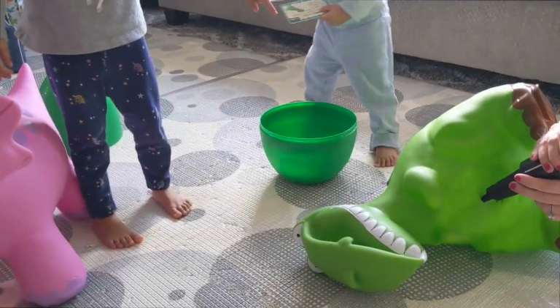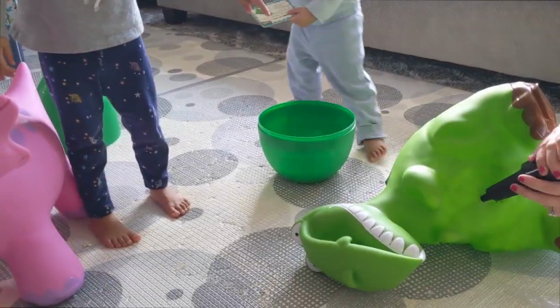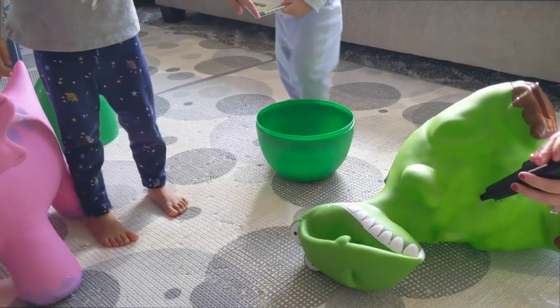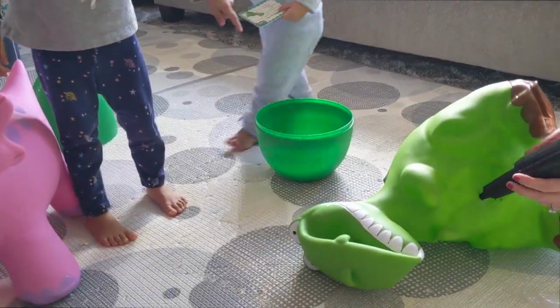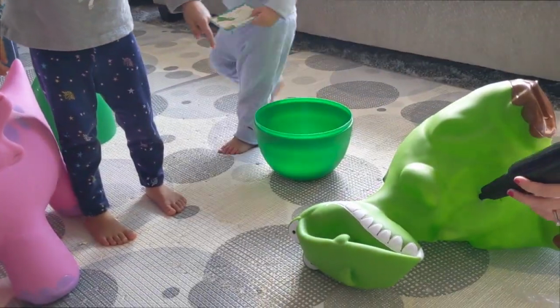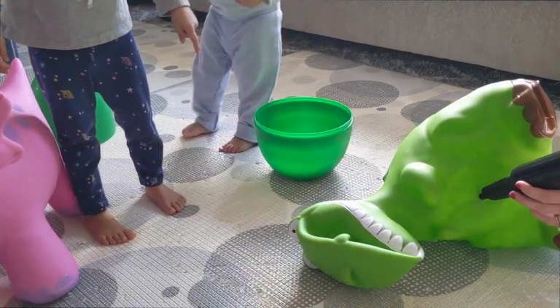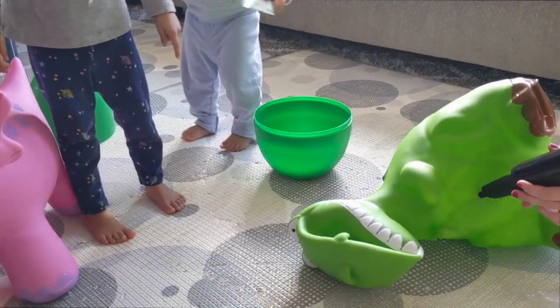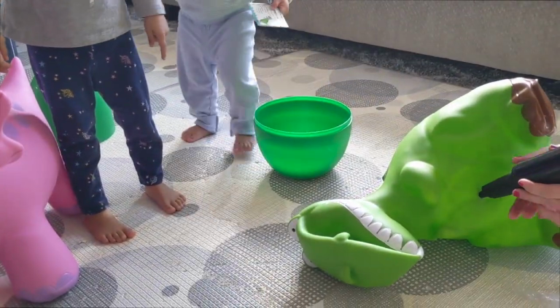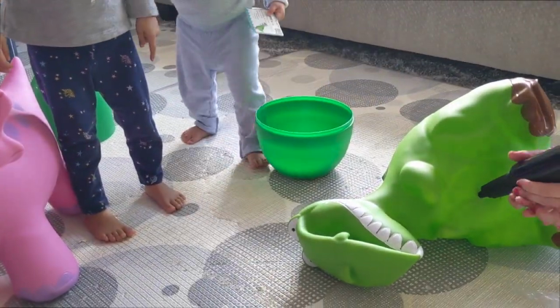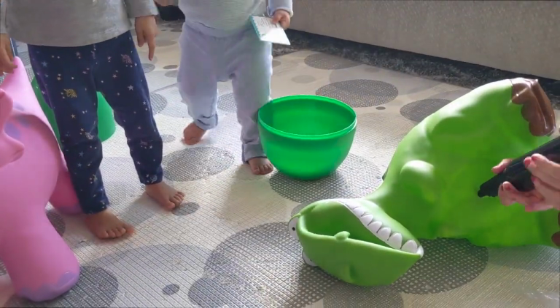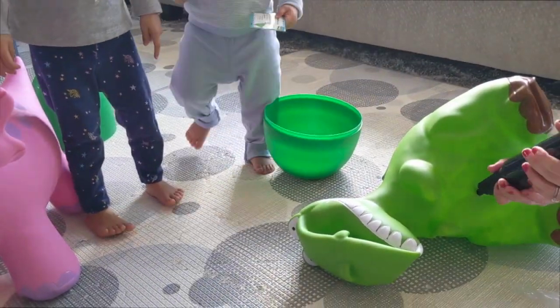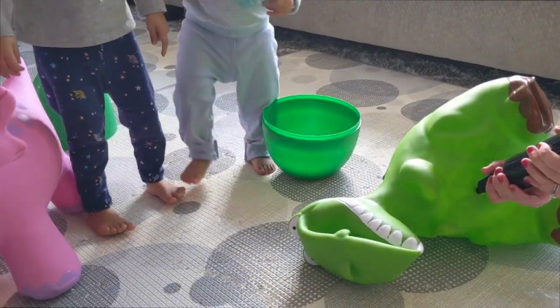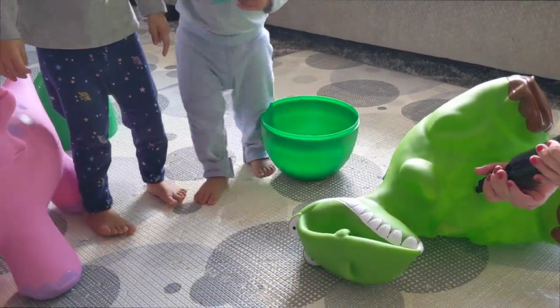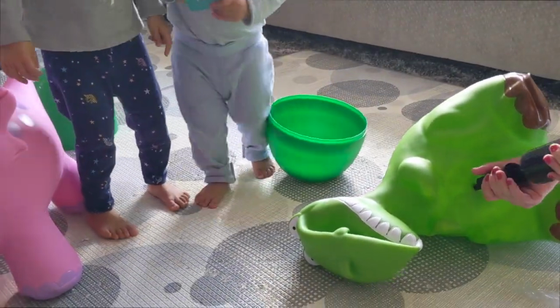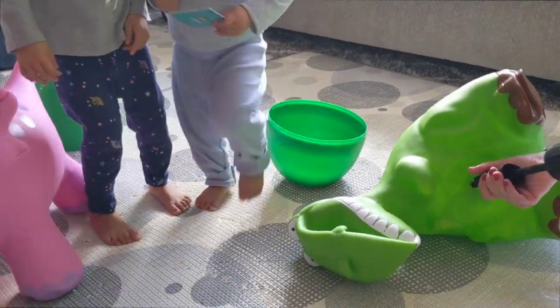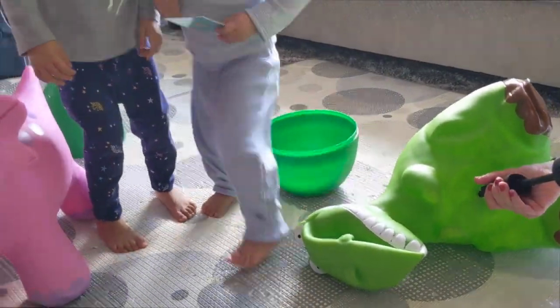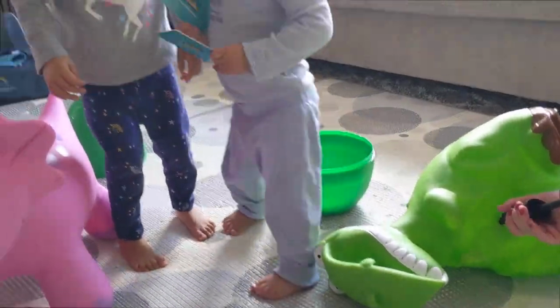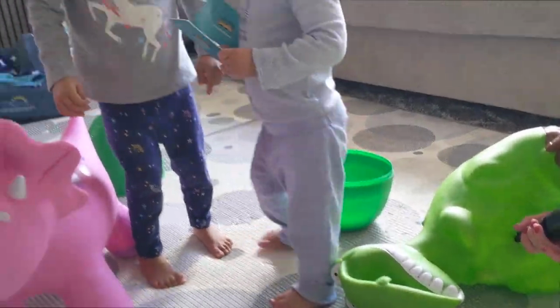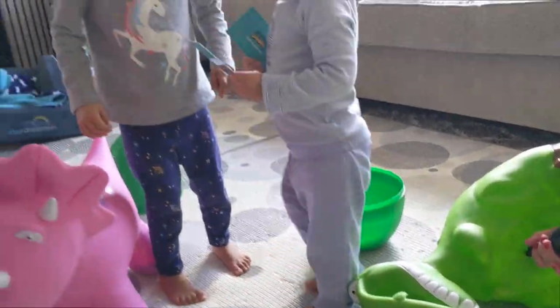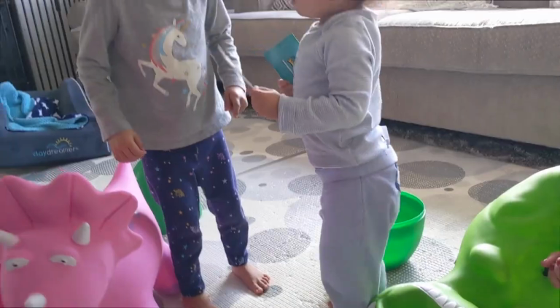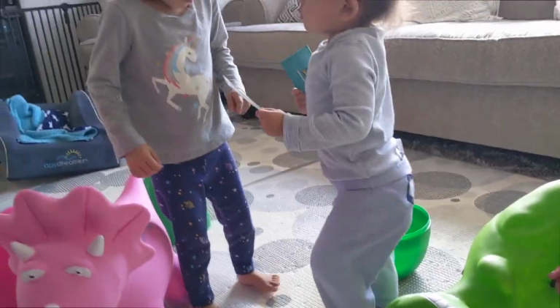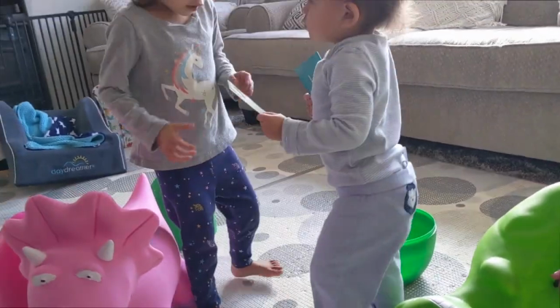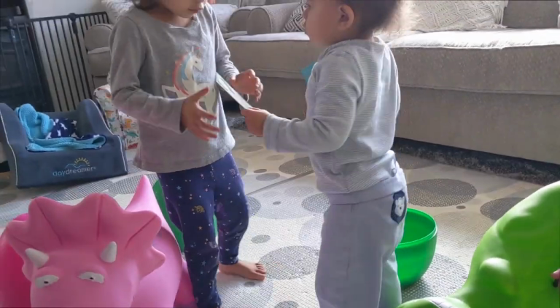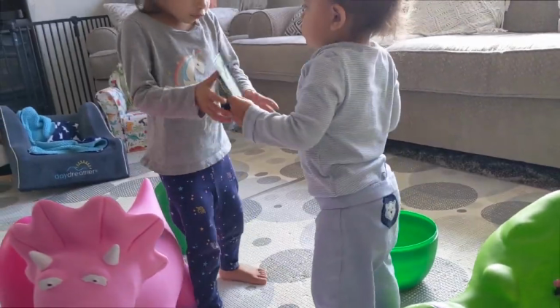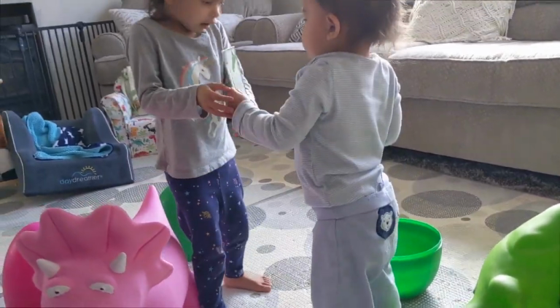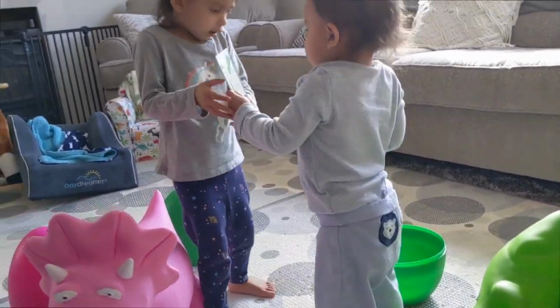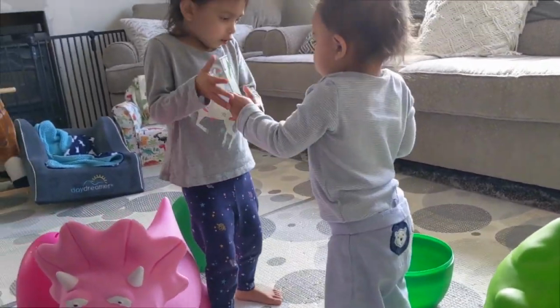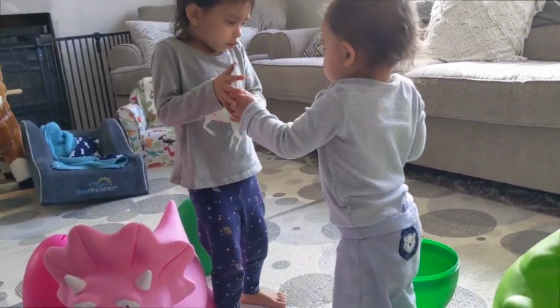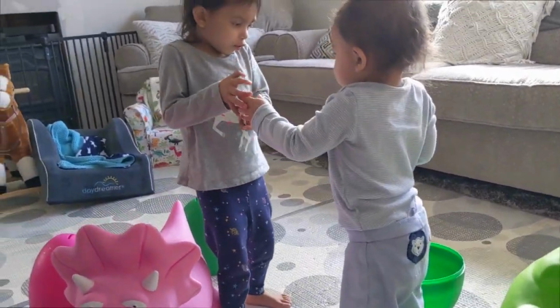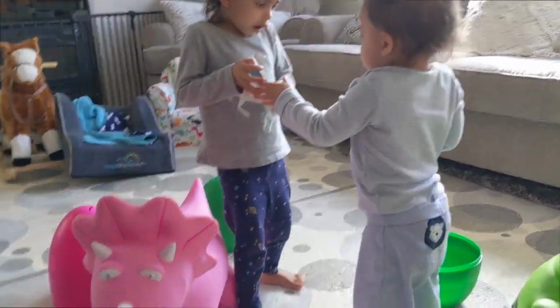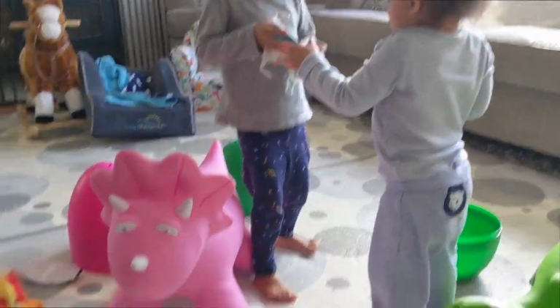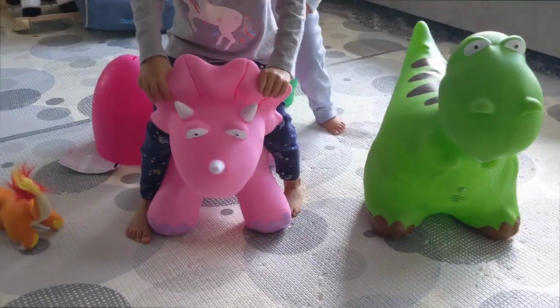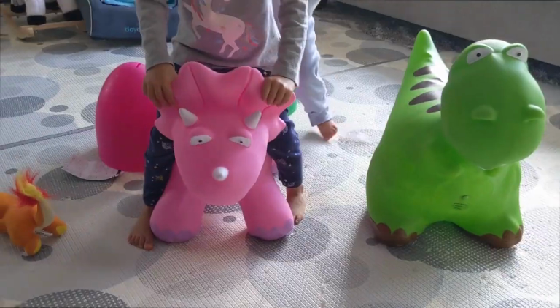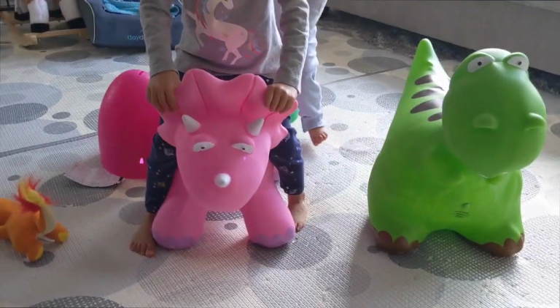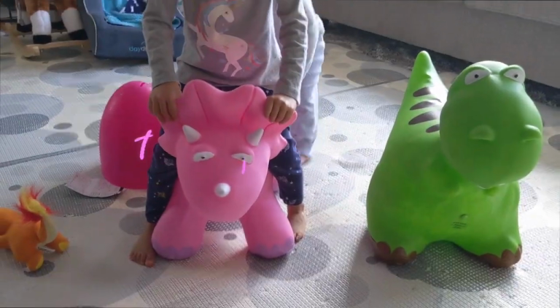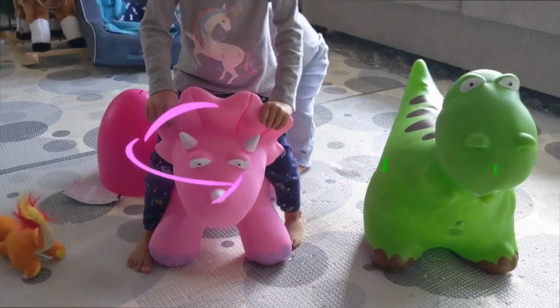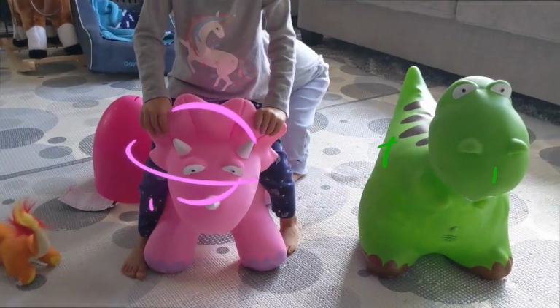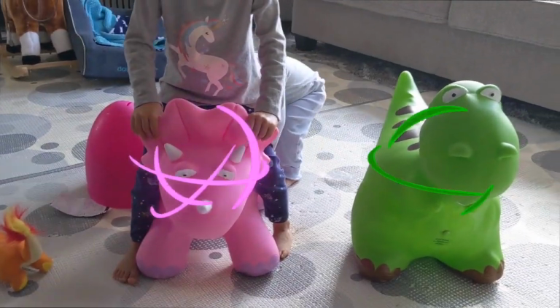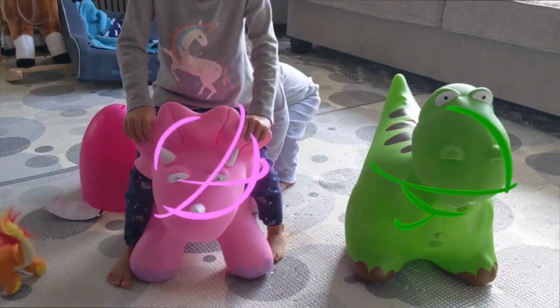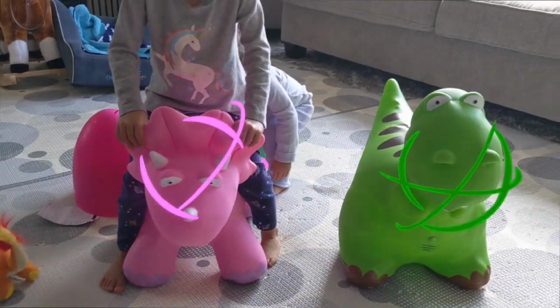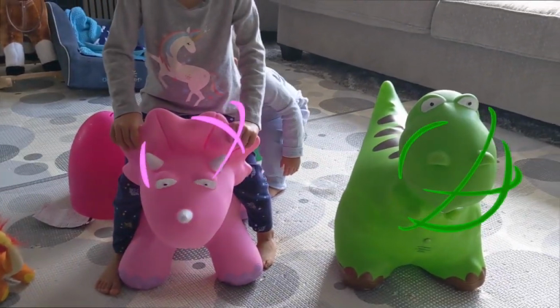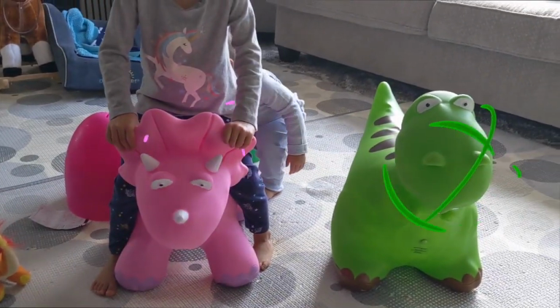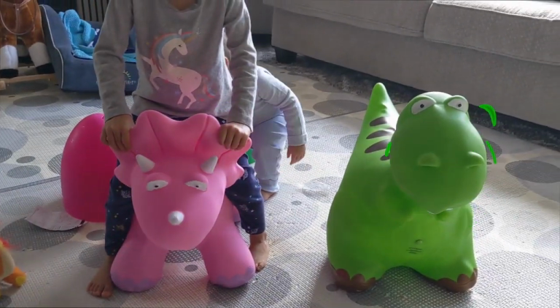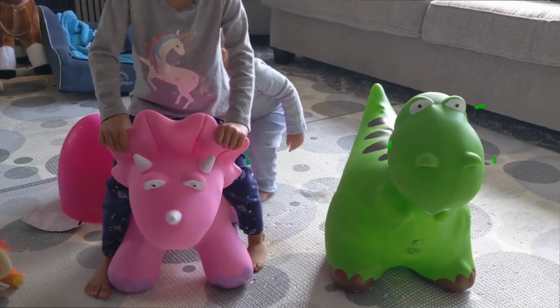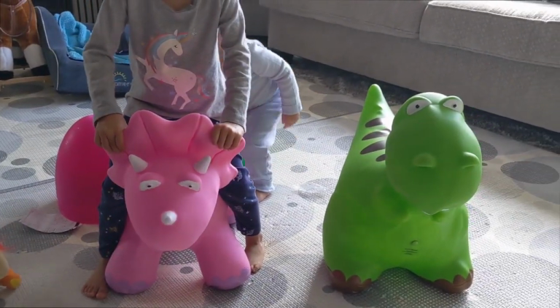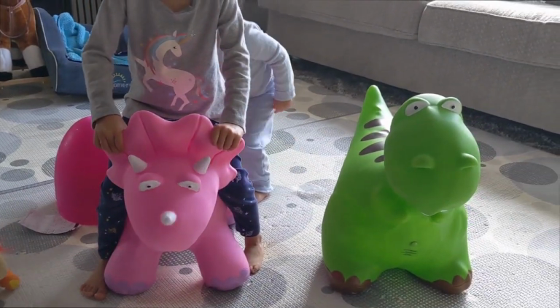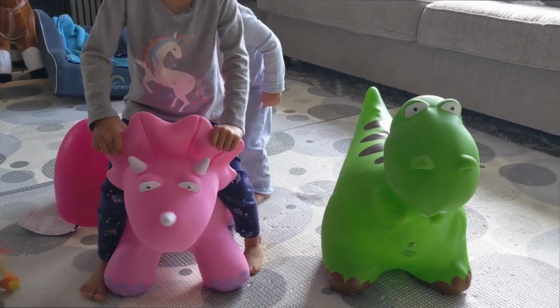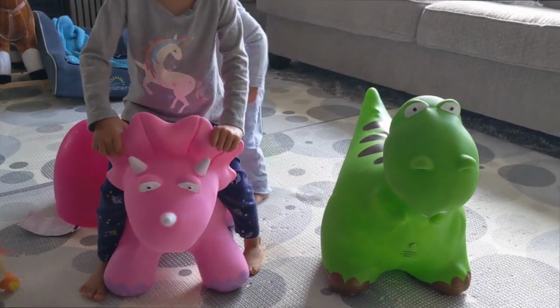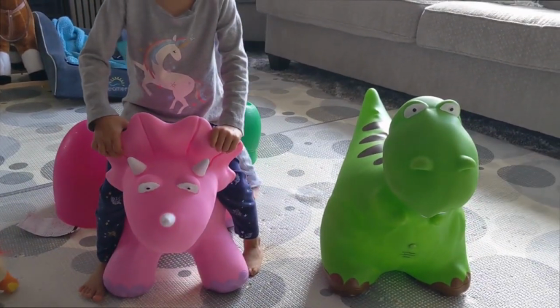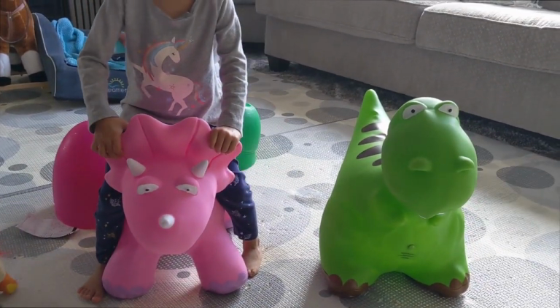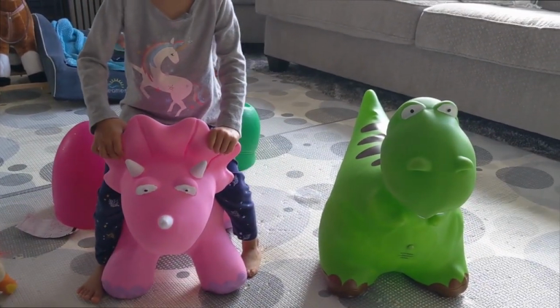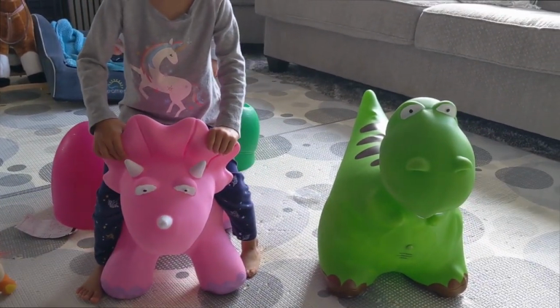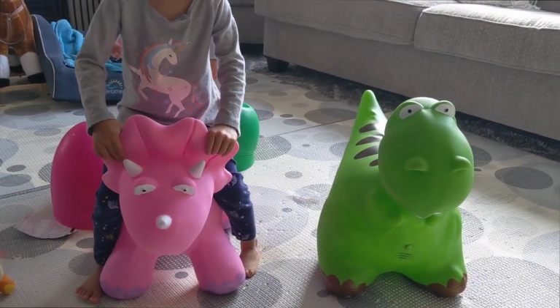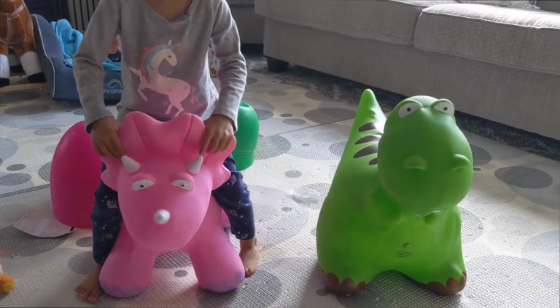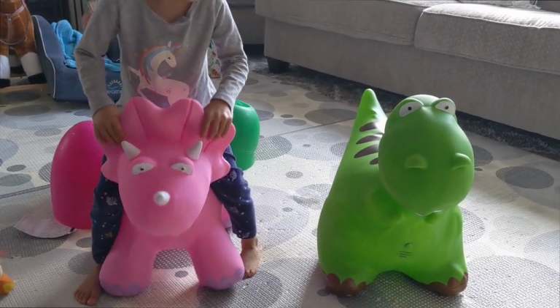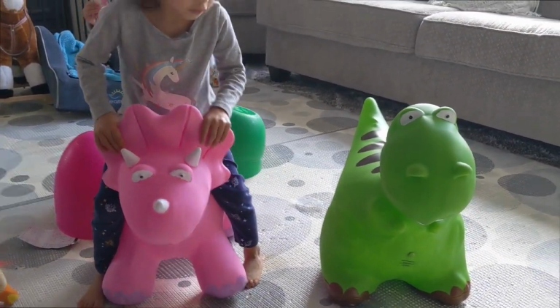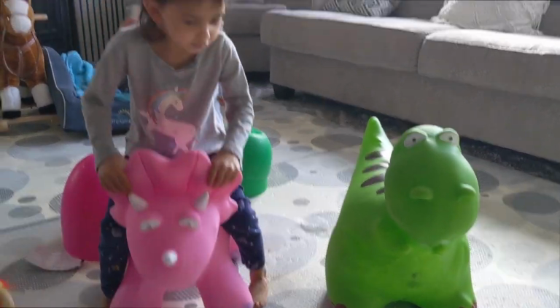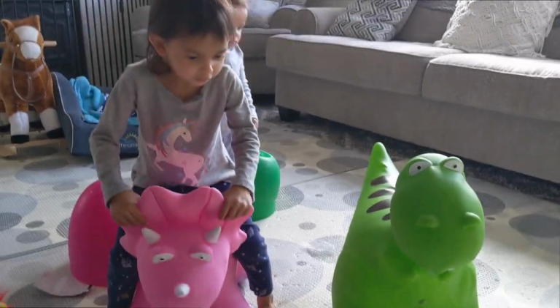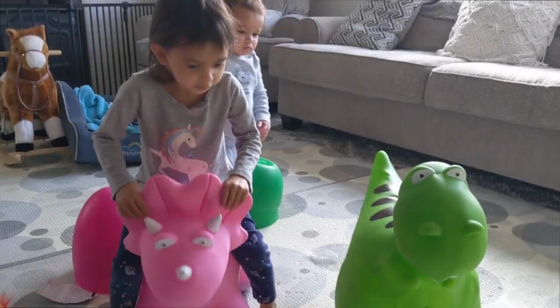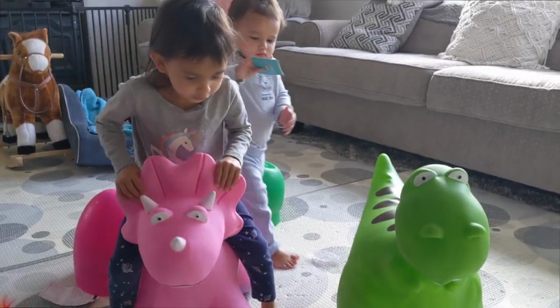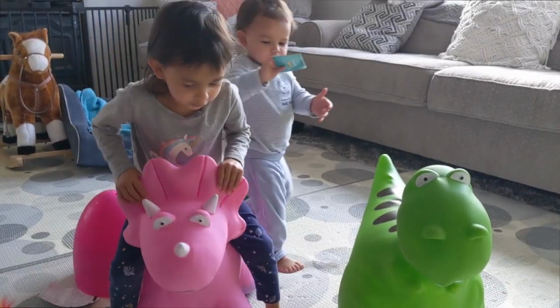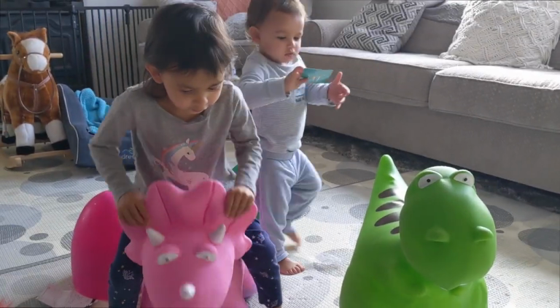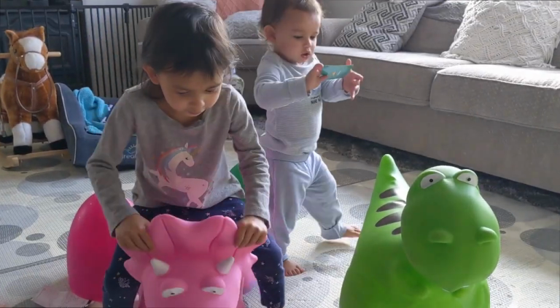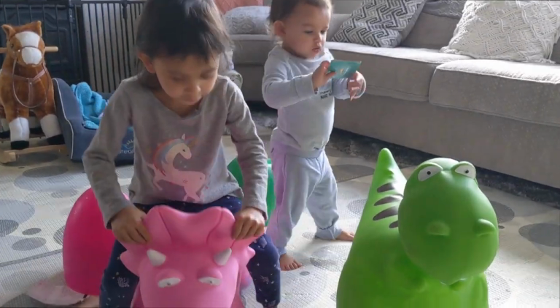We're getting that pumped up right now. There you go guys, both of them are pumped up. Jax, are you going to sit on it?